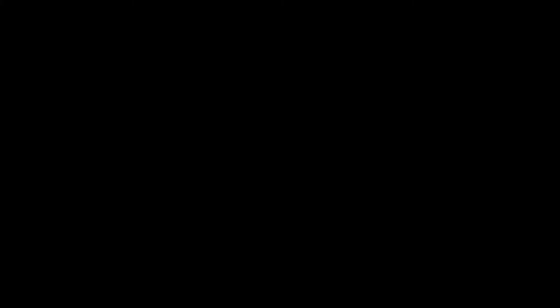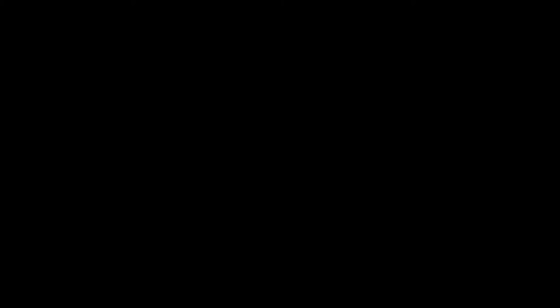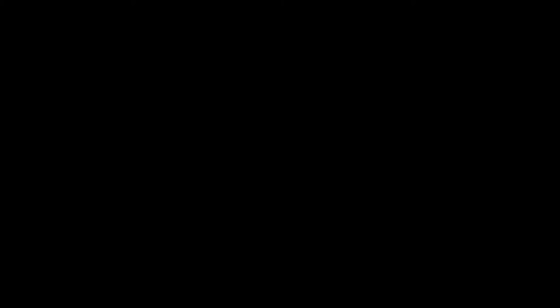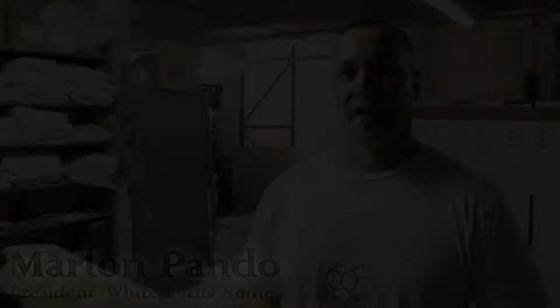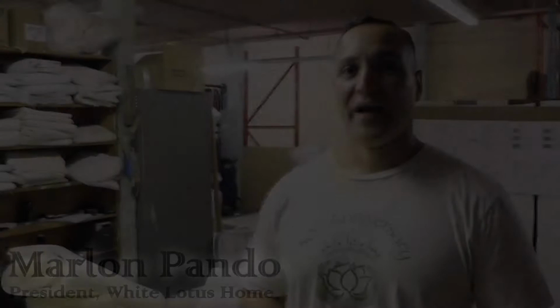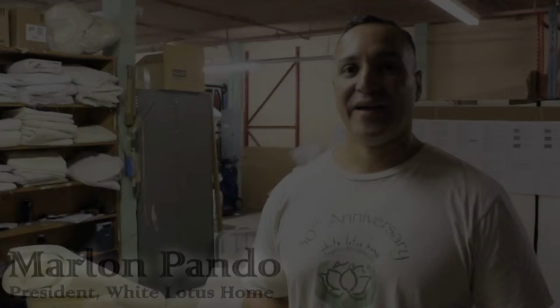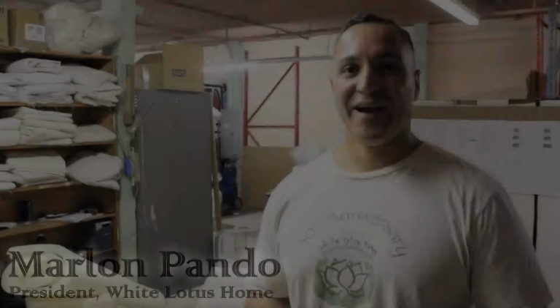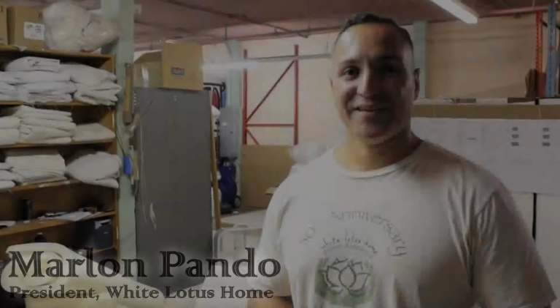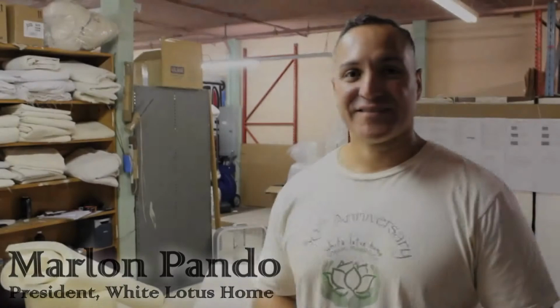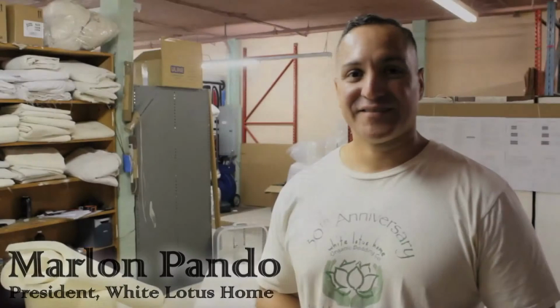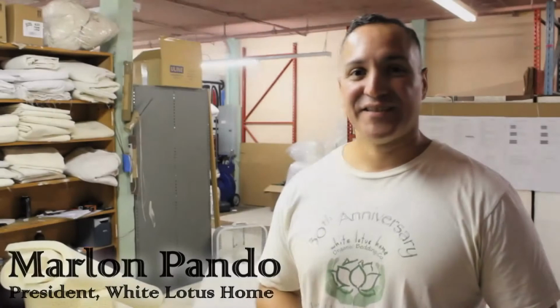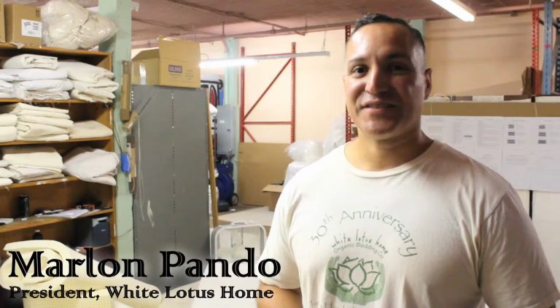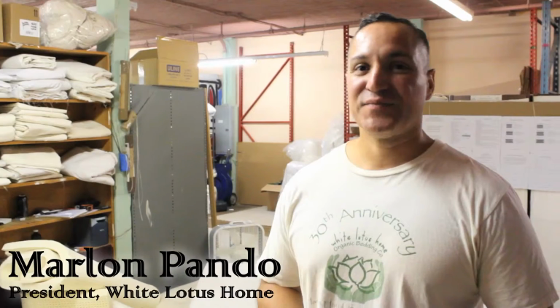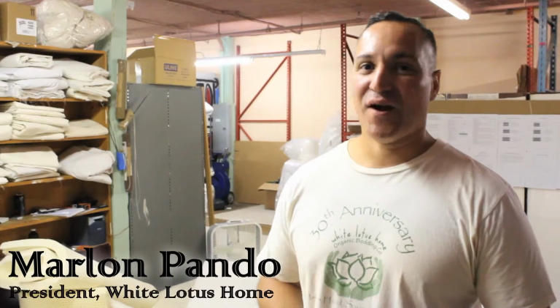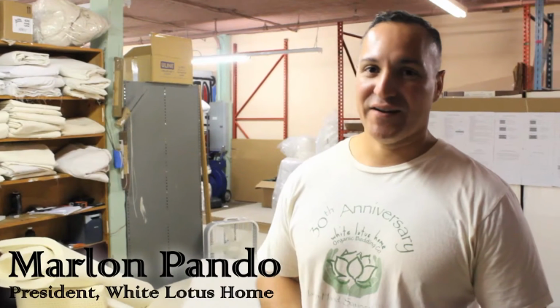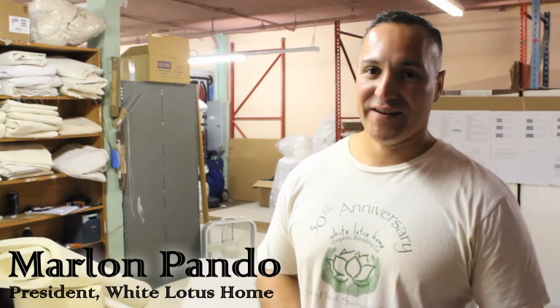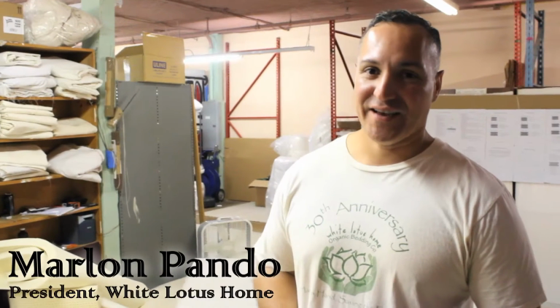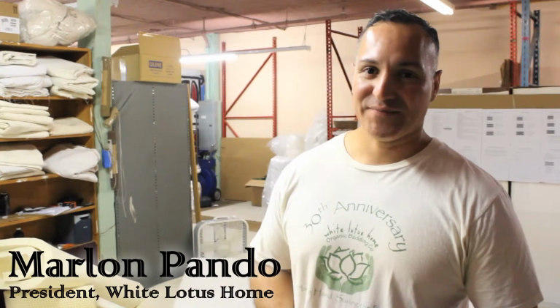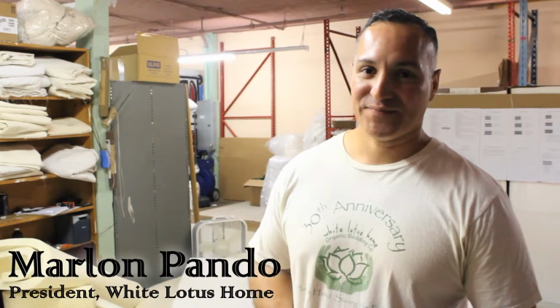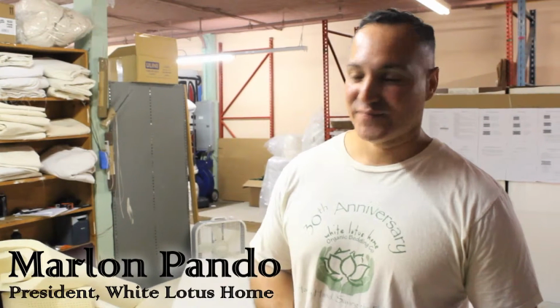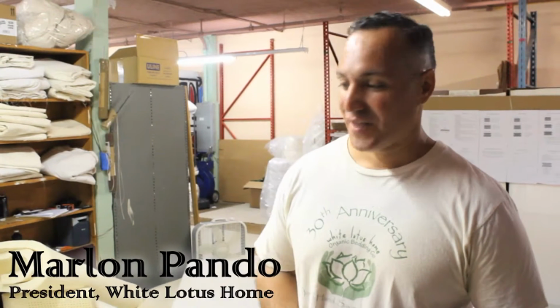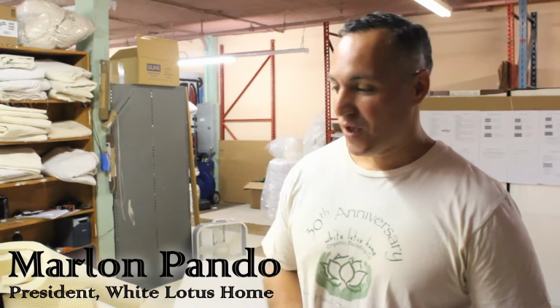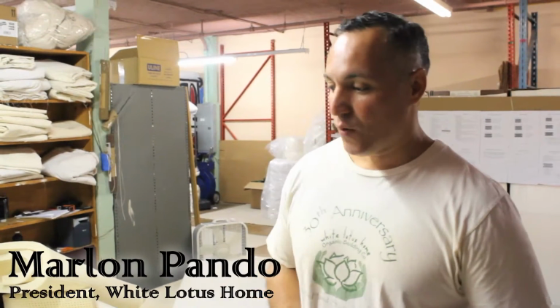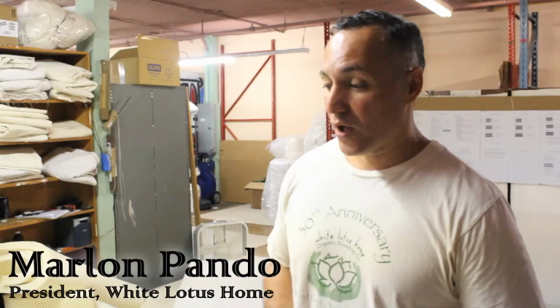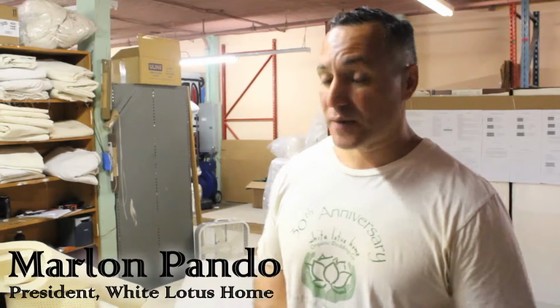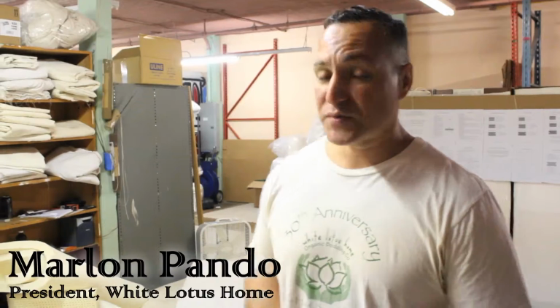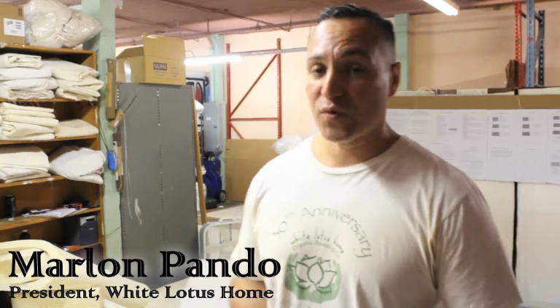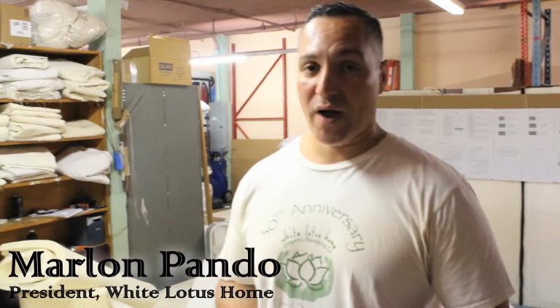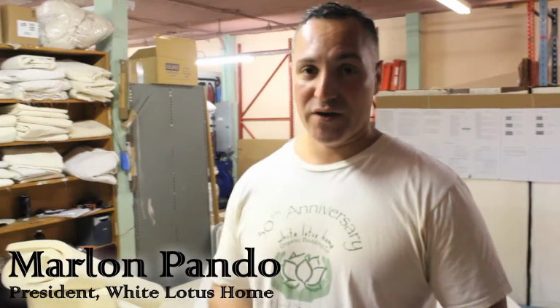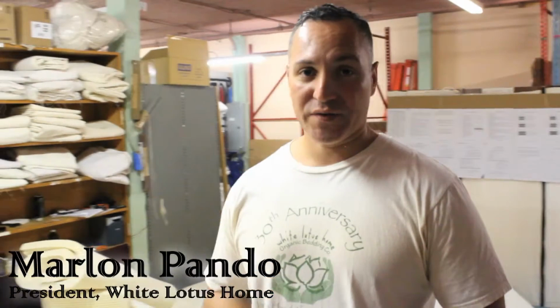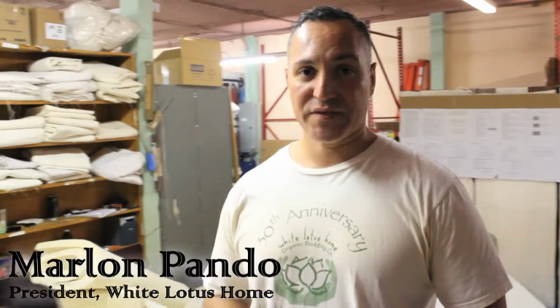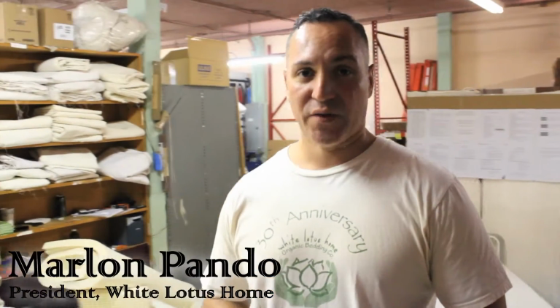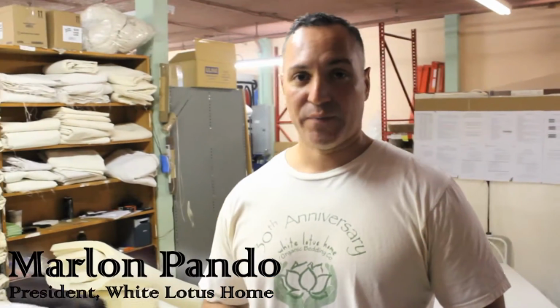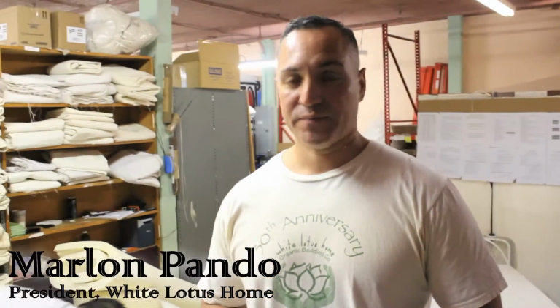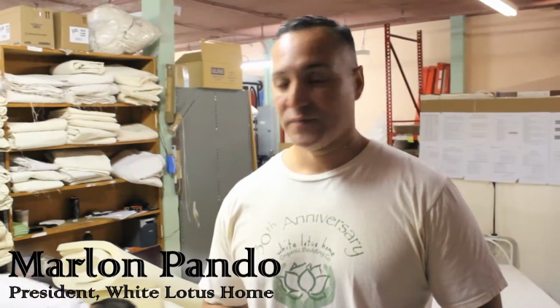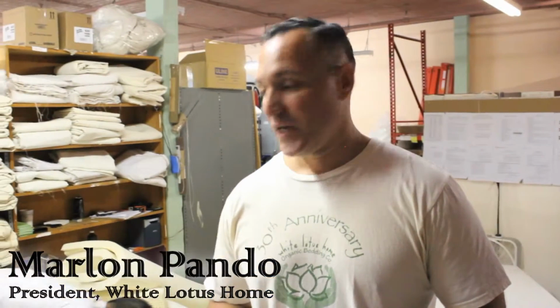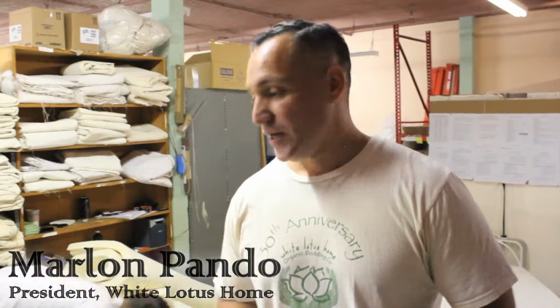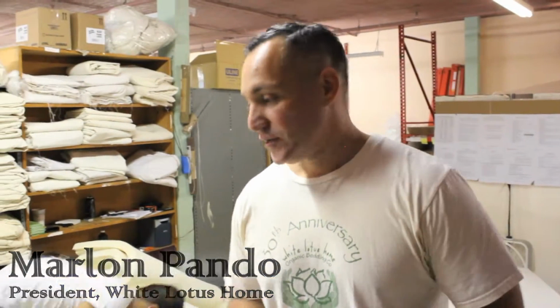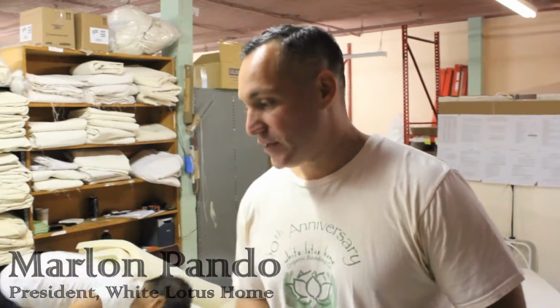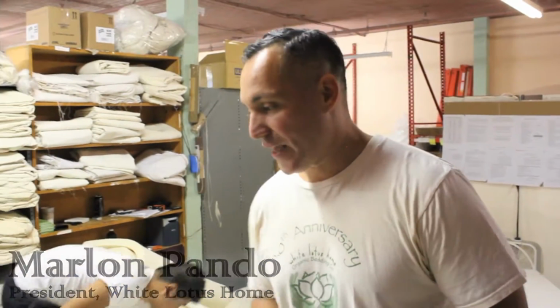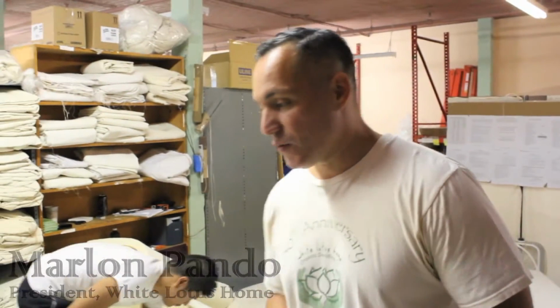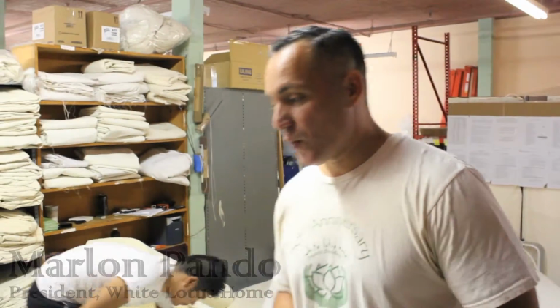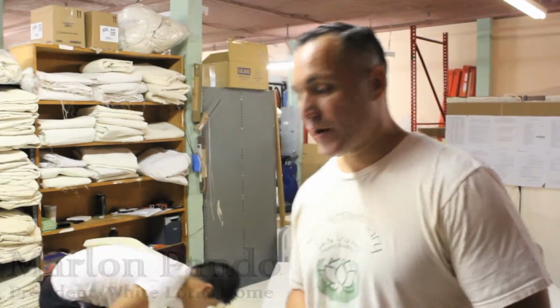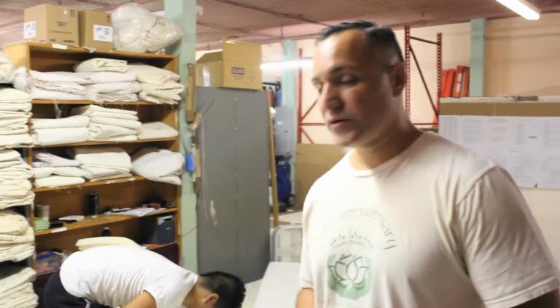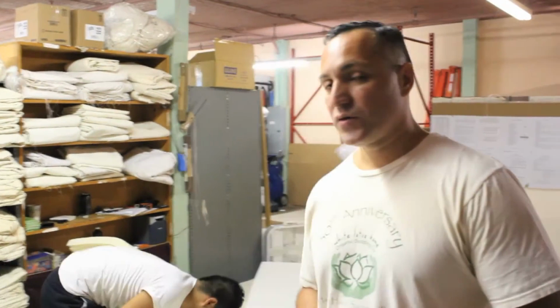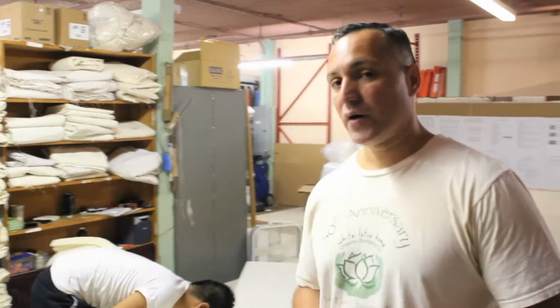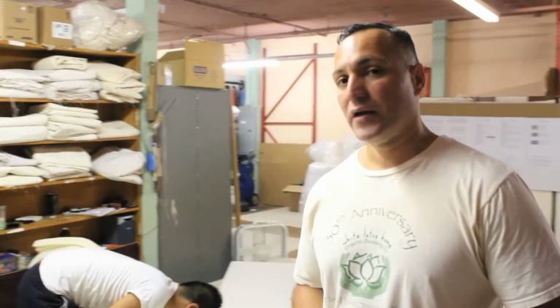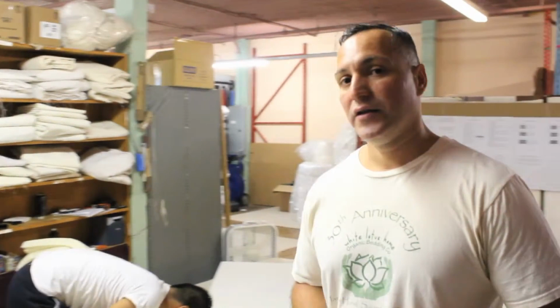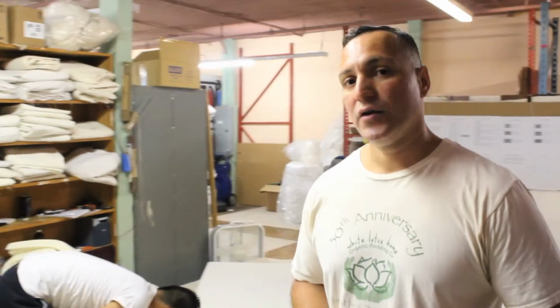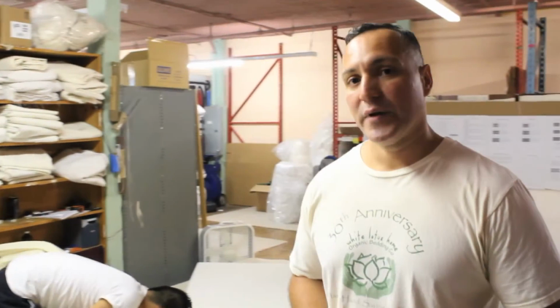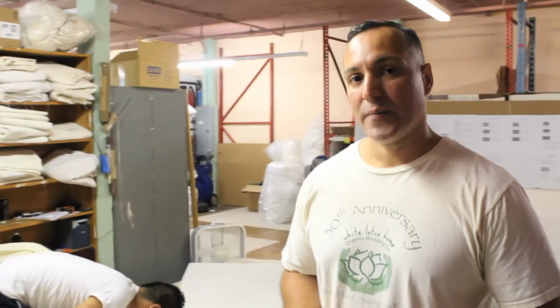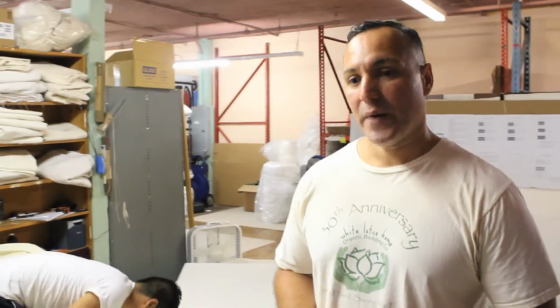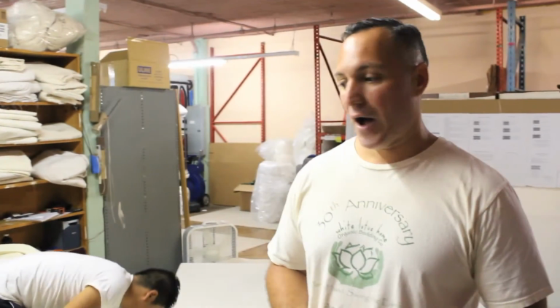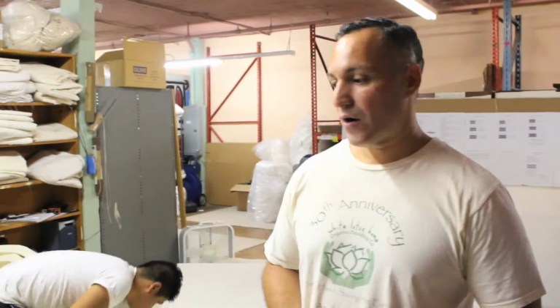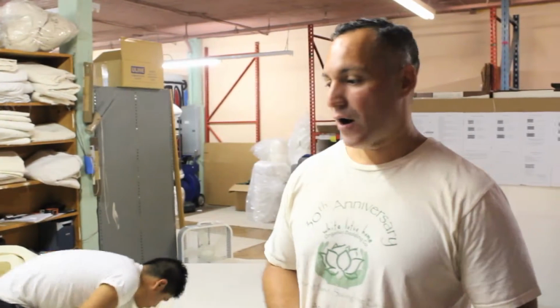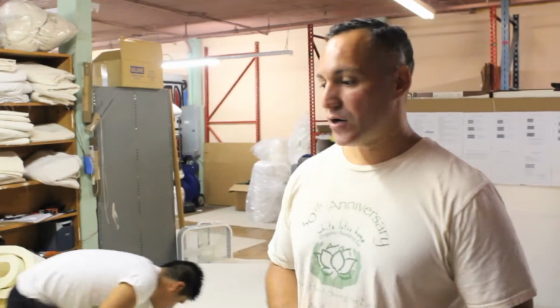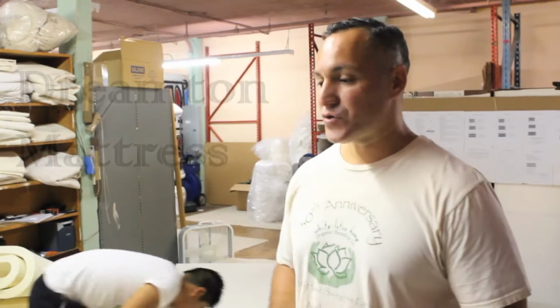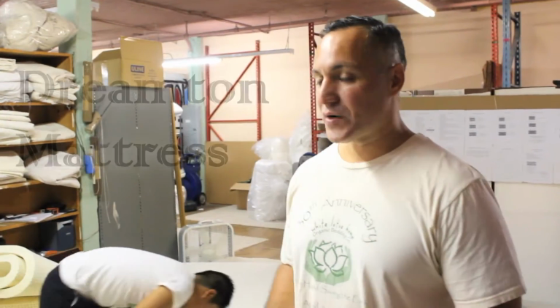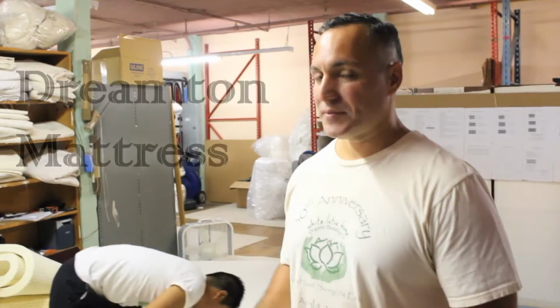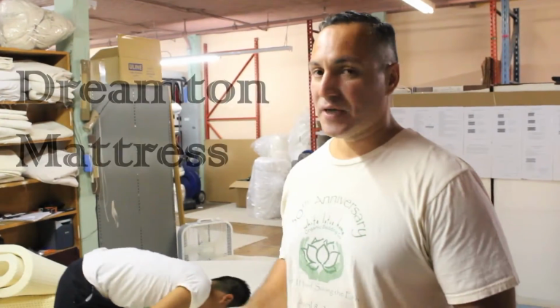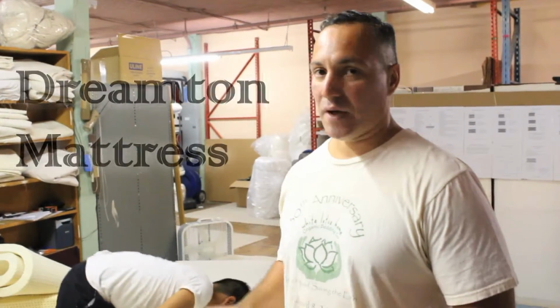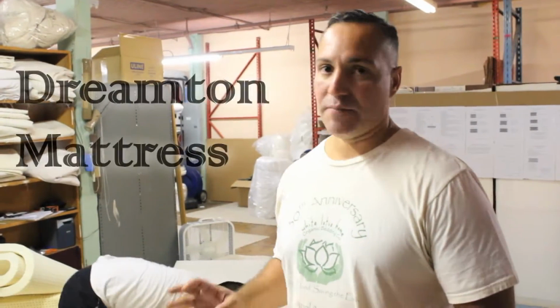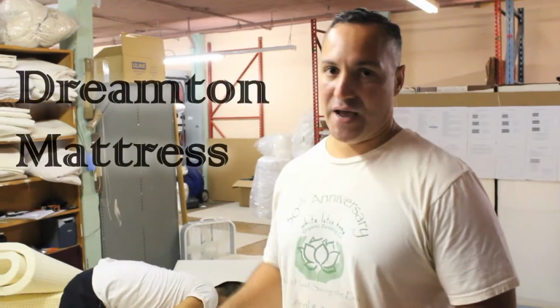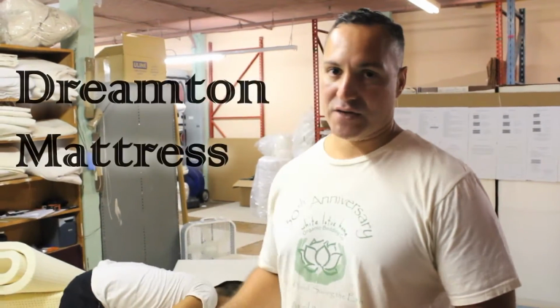Hey guys, this is Marlon again. Welcome to White Lotus Home. Today we wanted to talk a little bit about our Dreamton mattress.